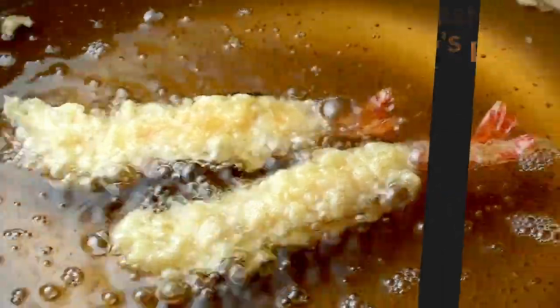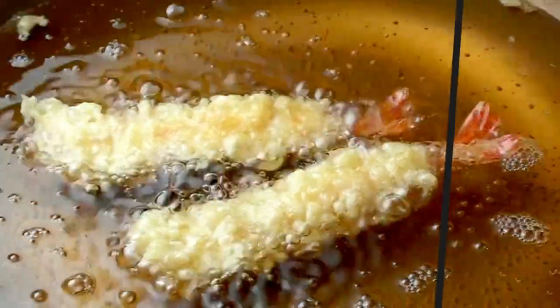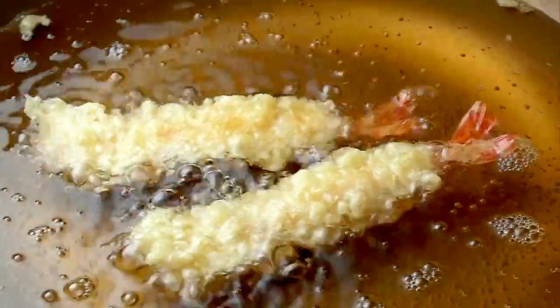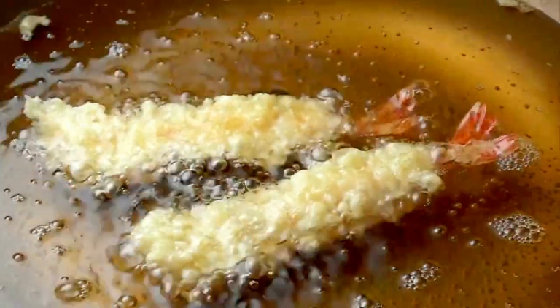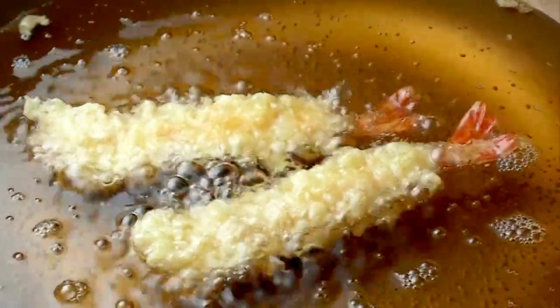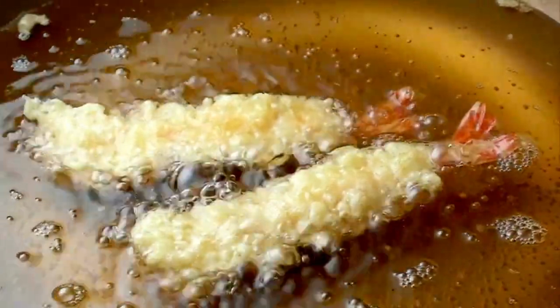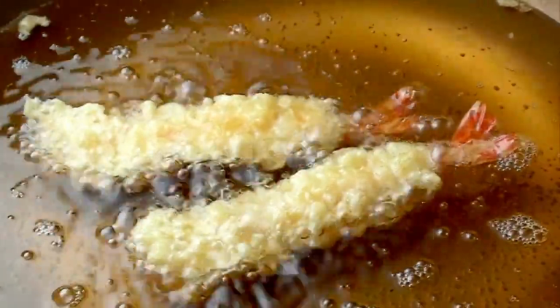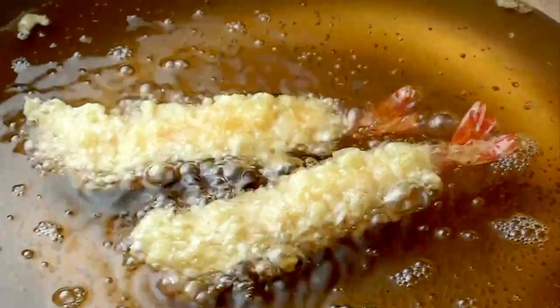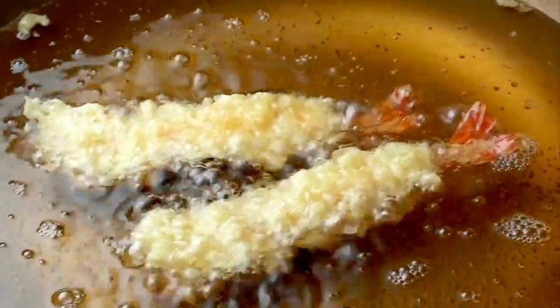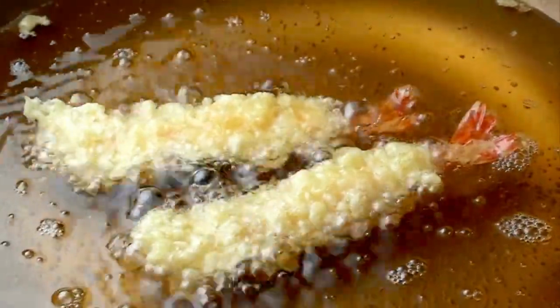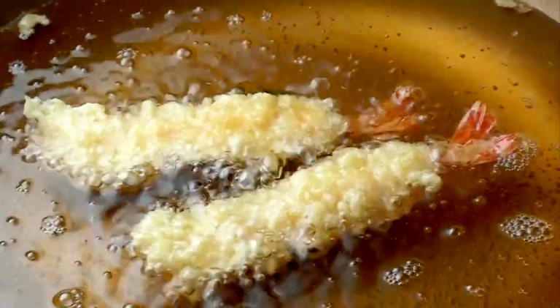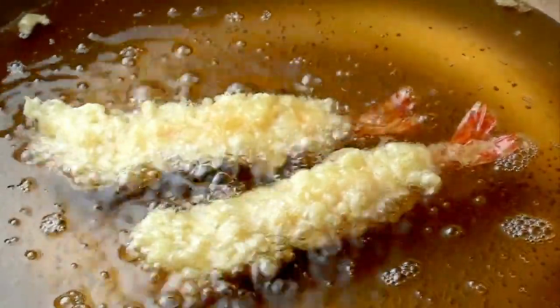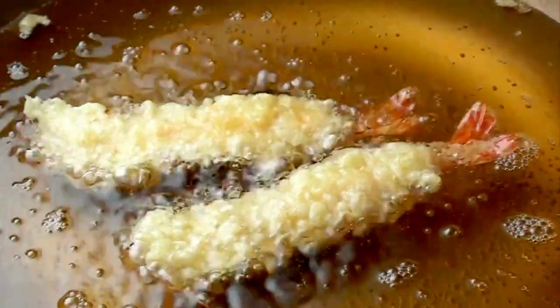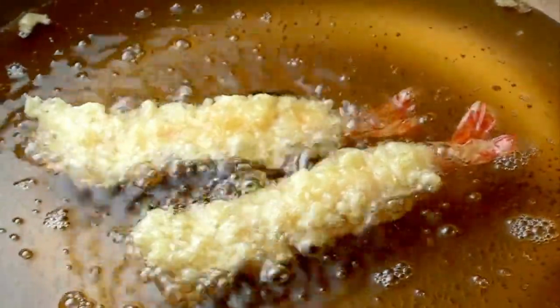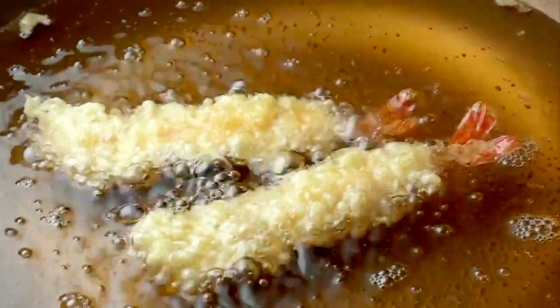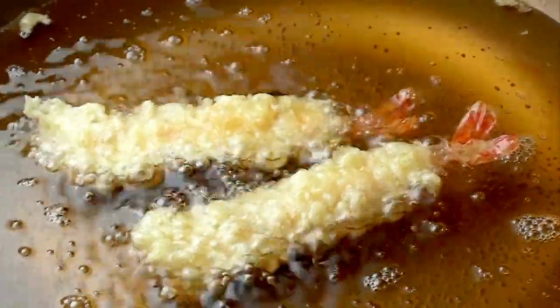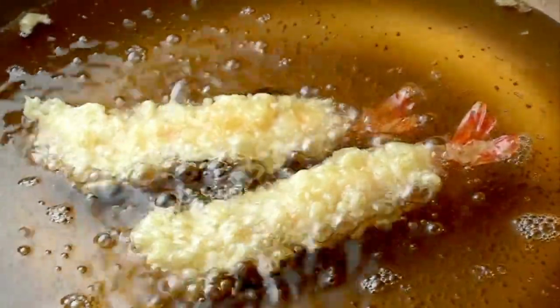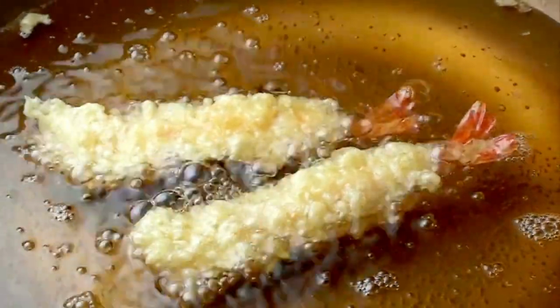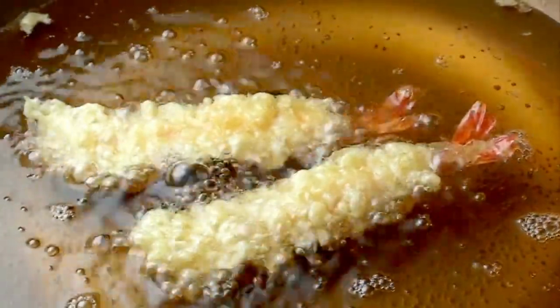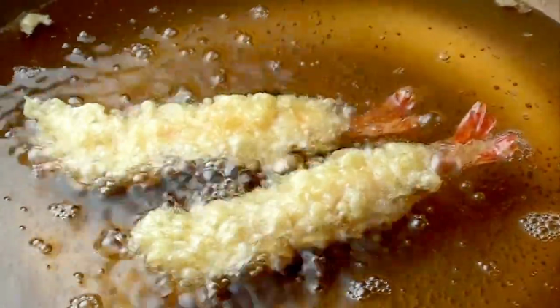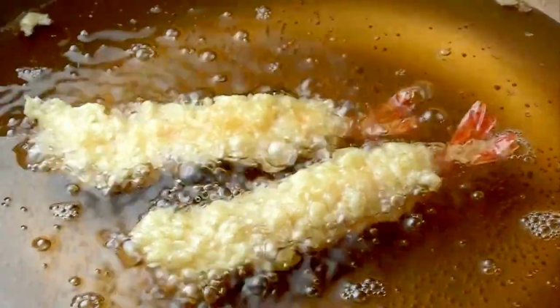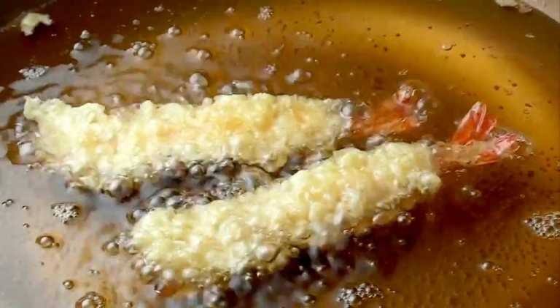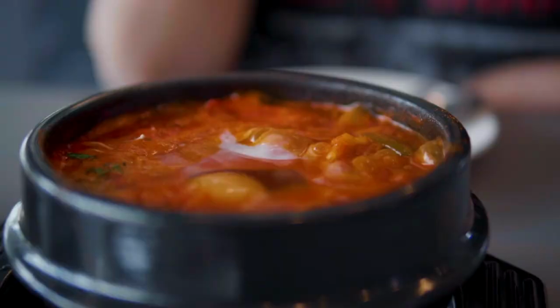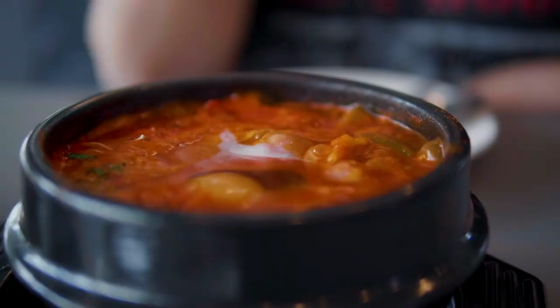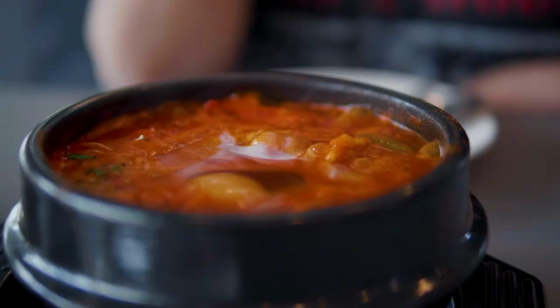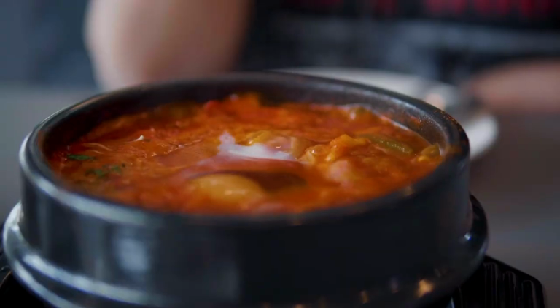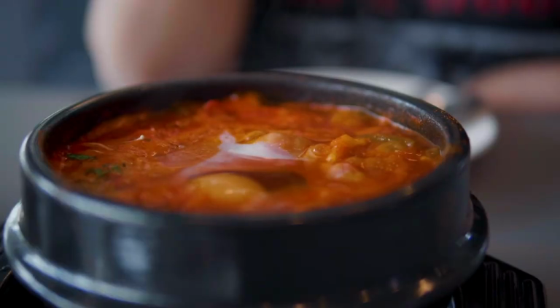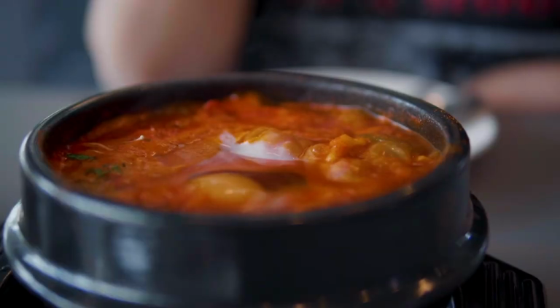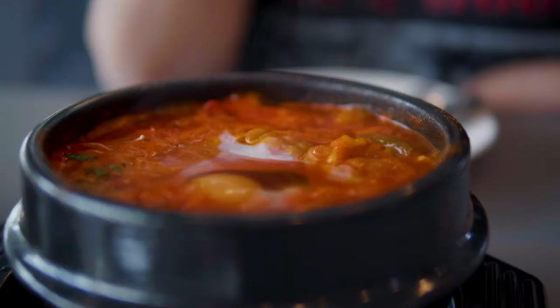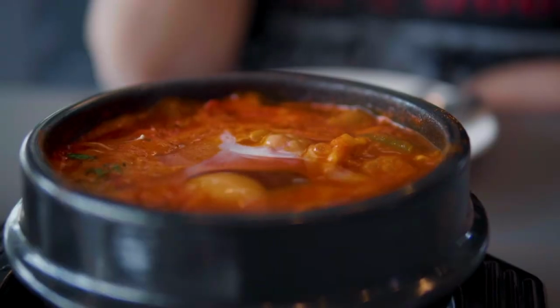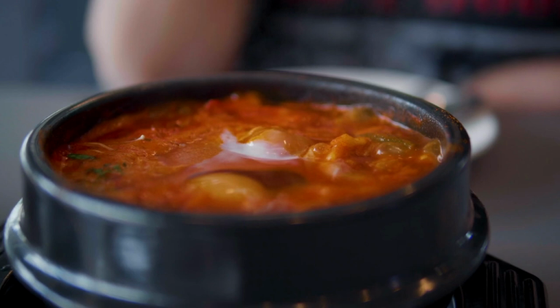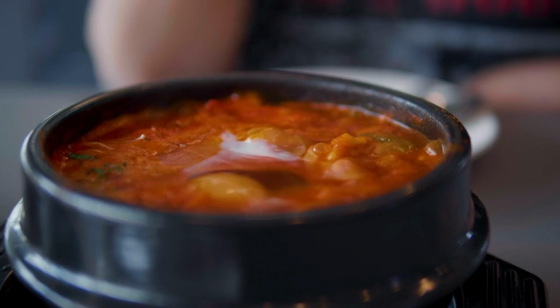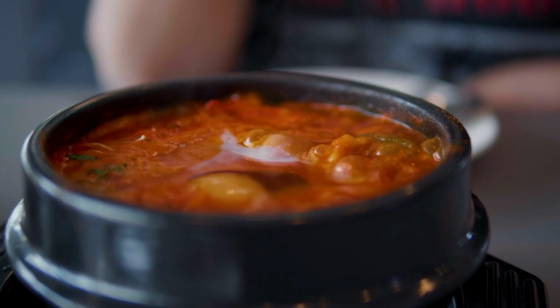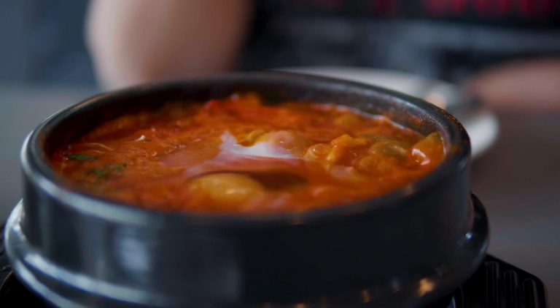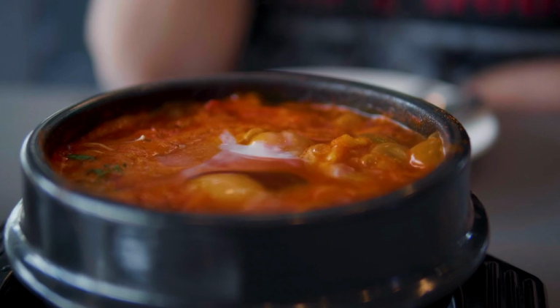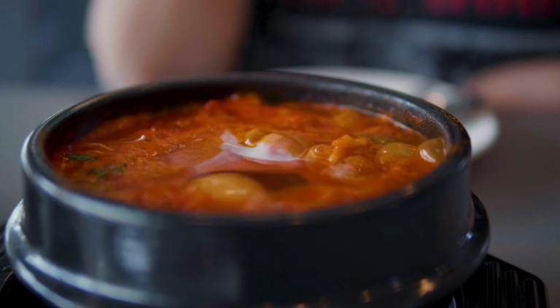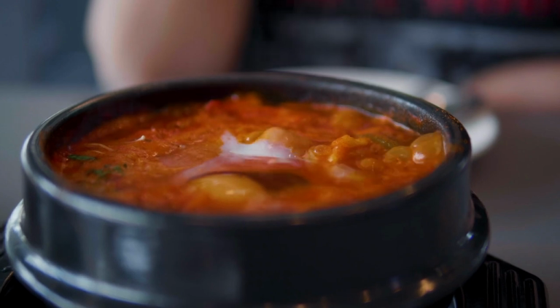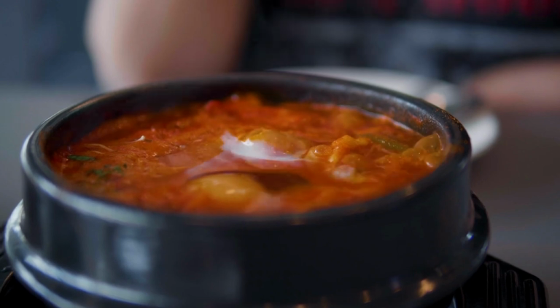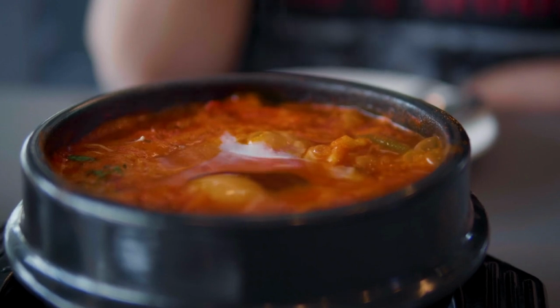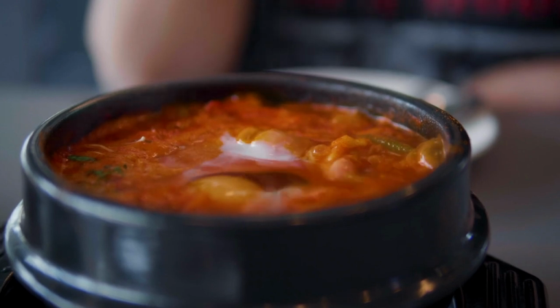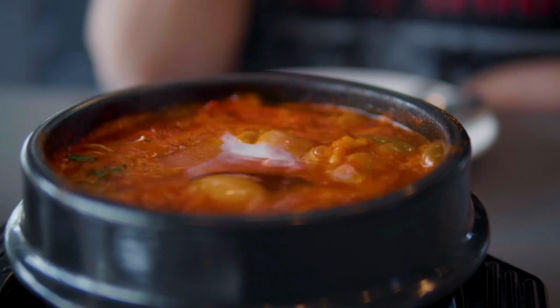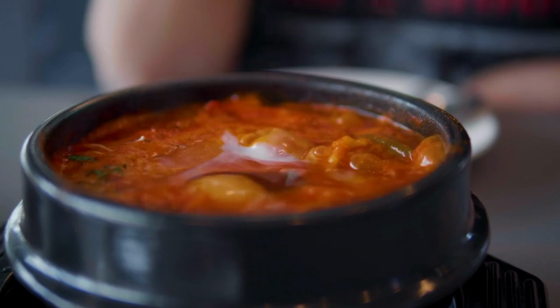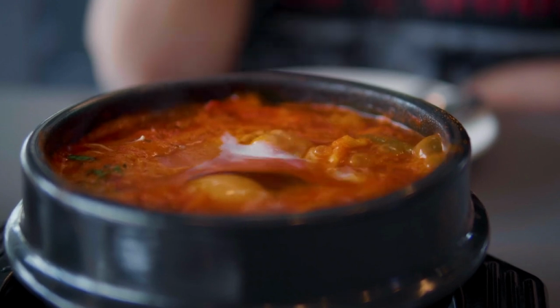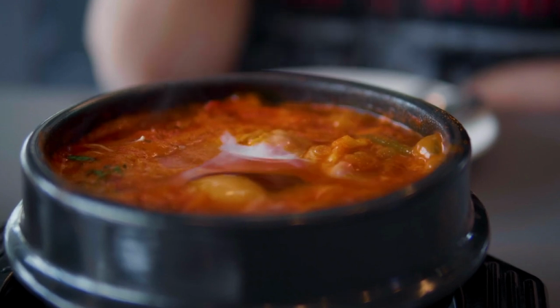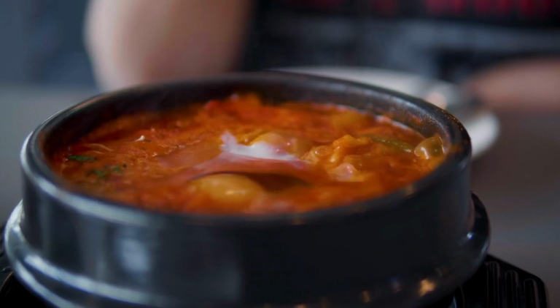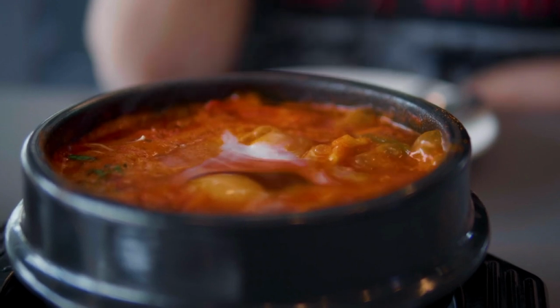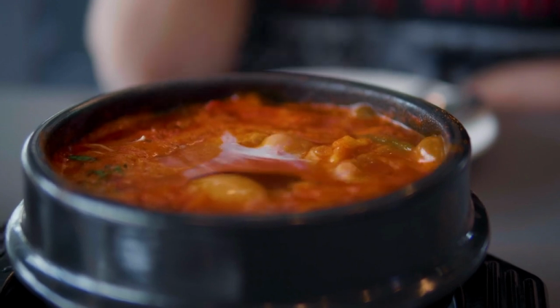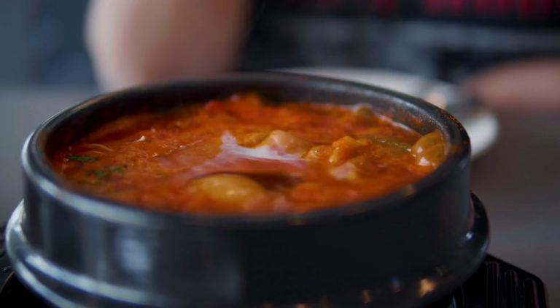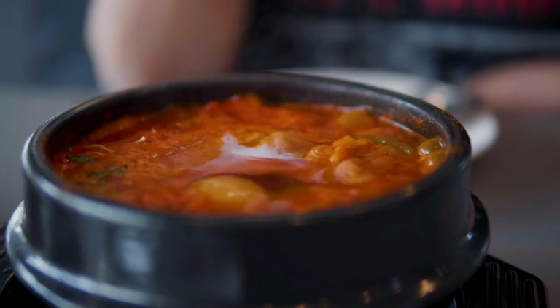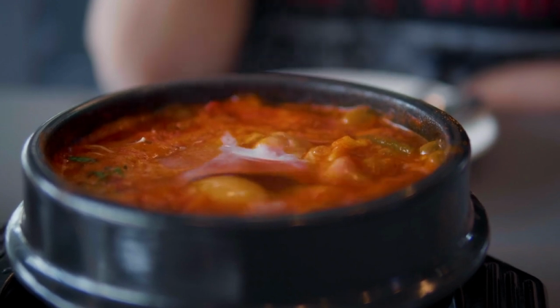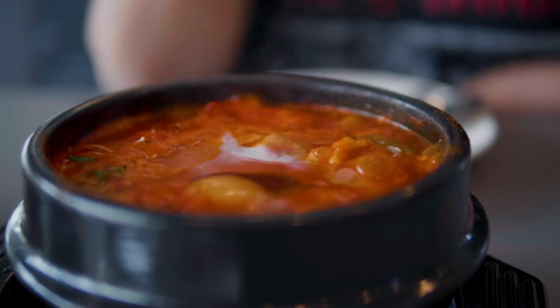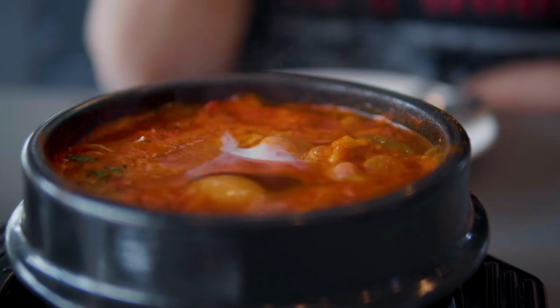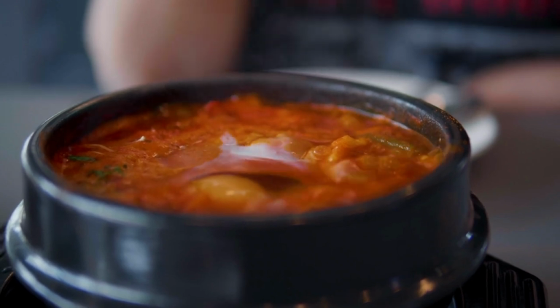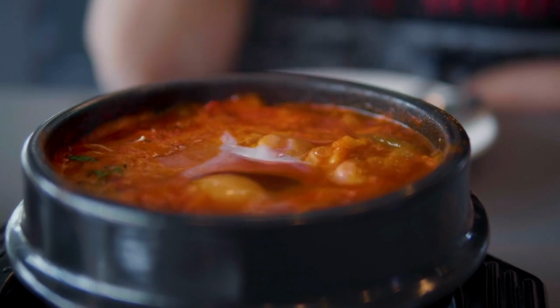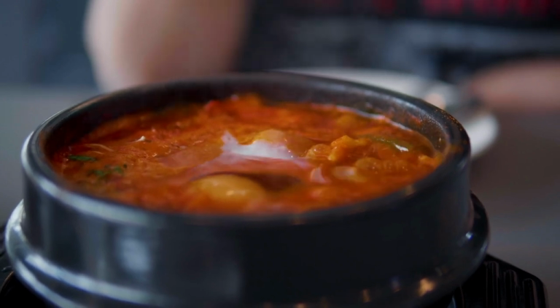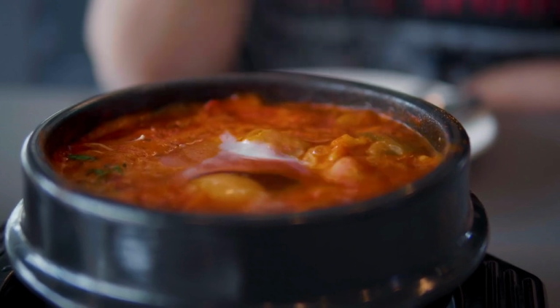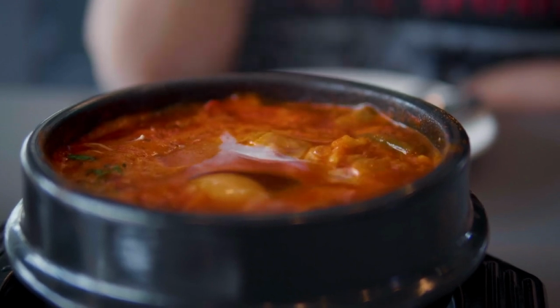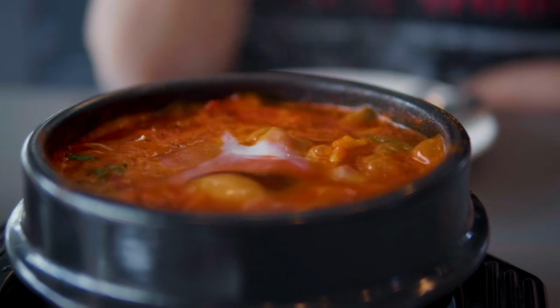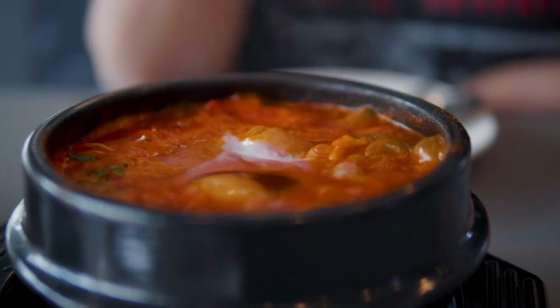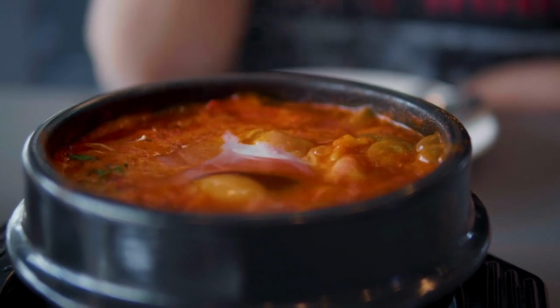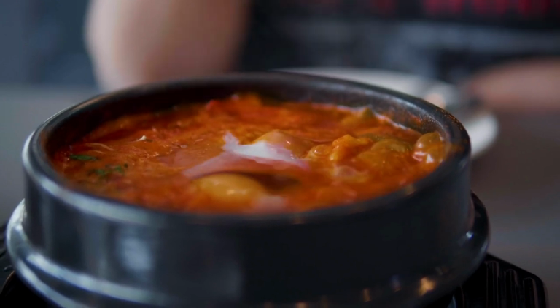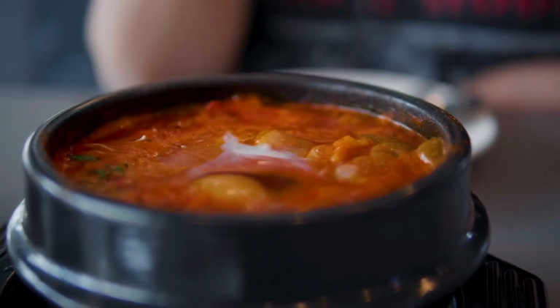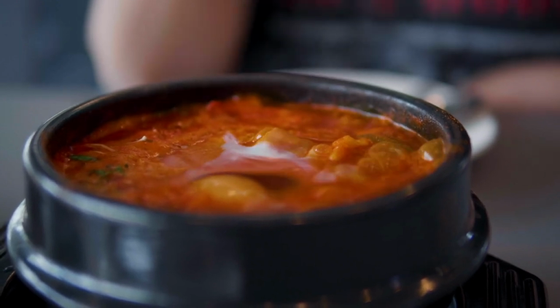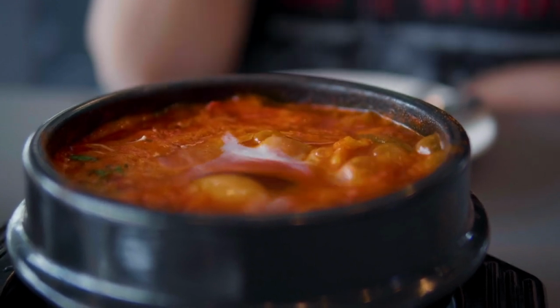Anchovy broth, like dashi, is often used for soups and stews in Korea and it's very versatile, used in many Korean recipes.